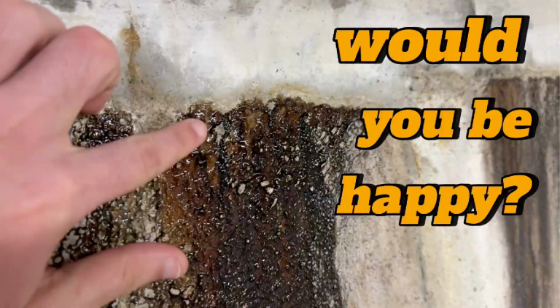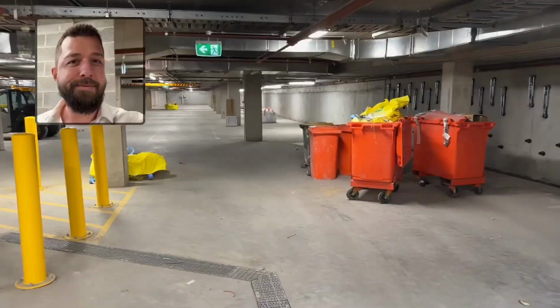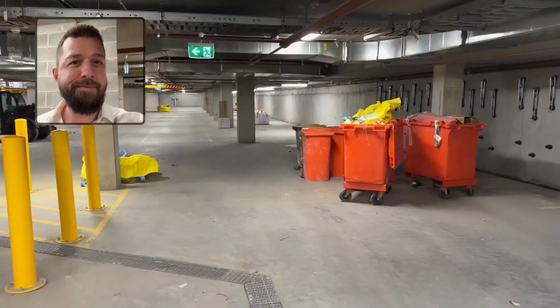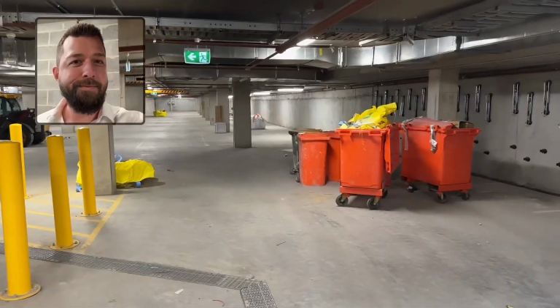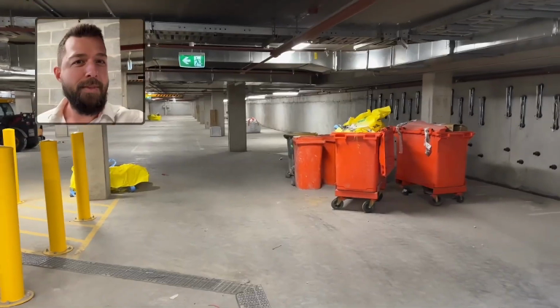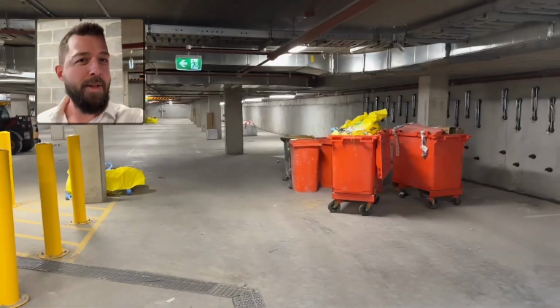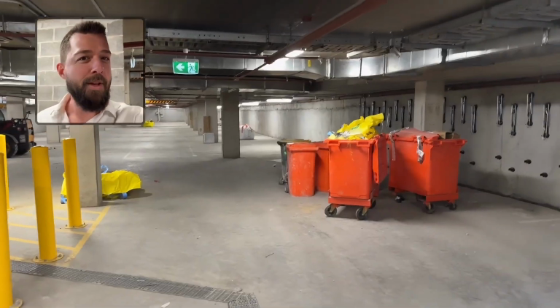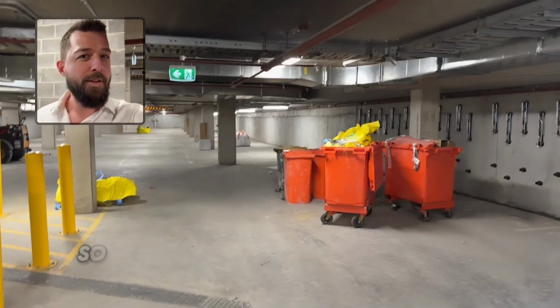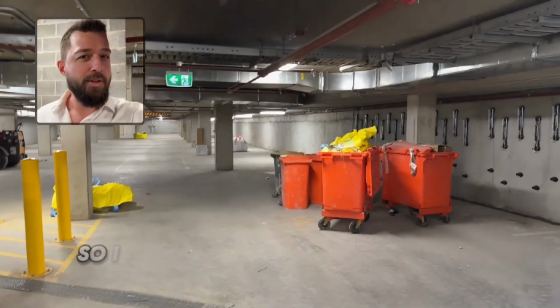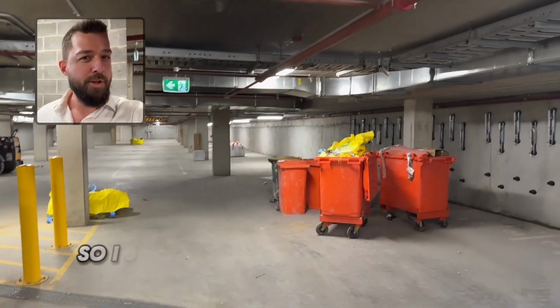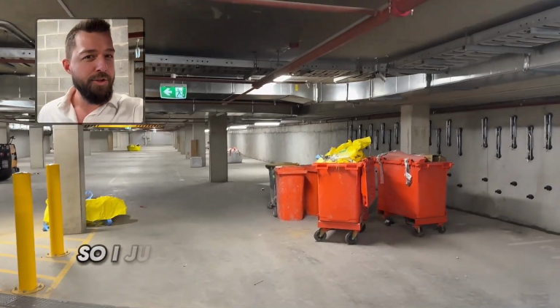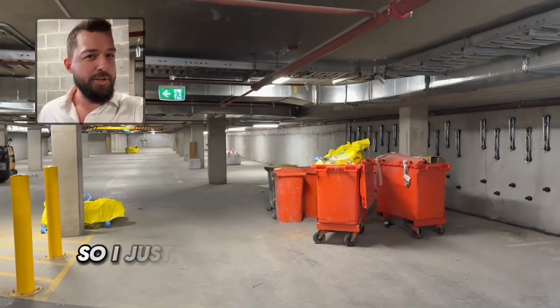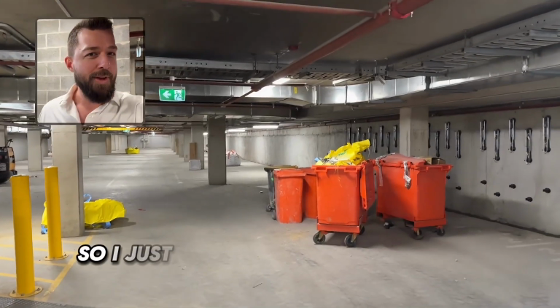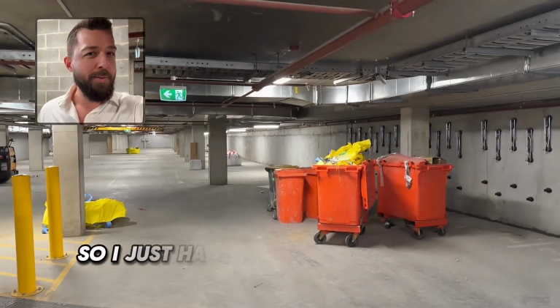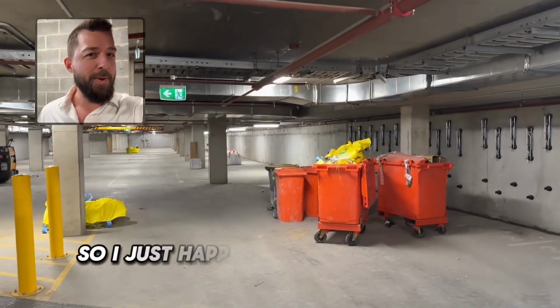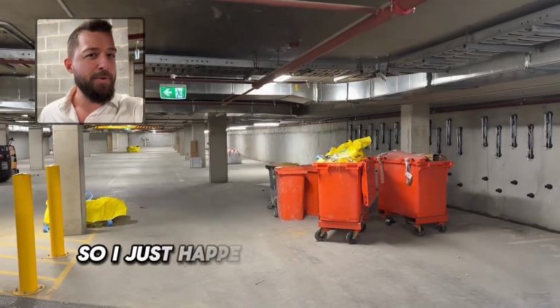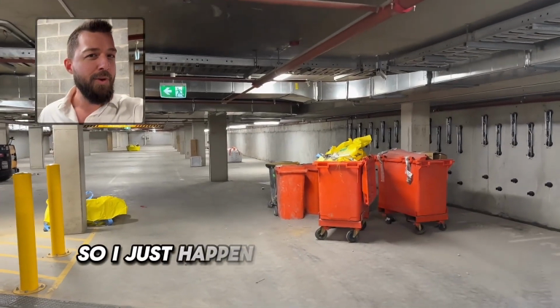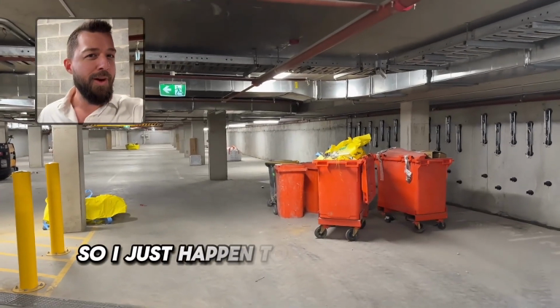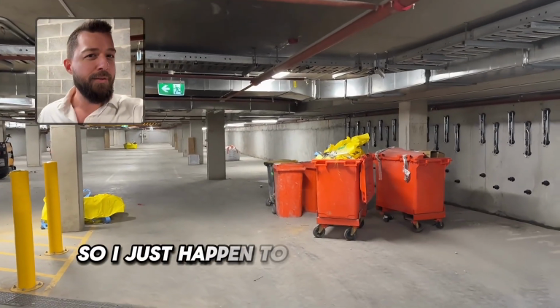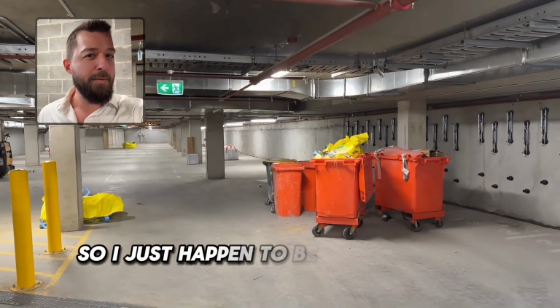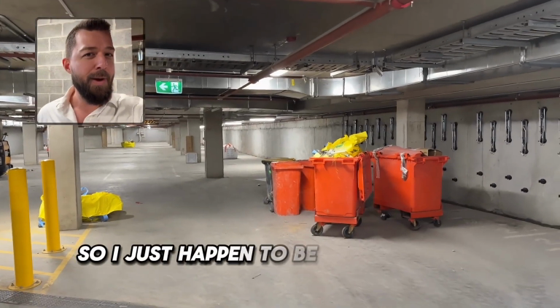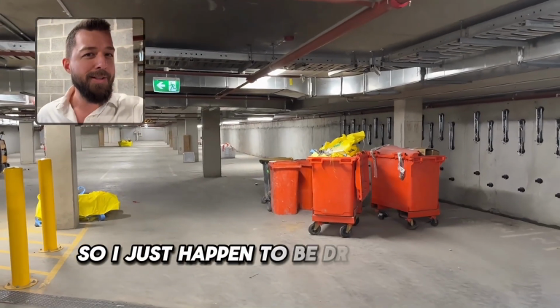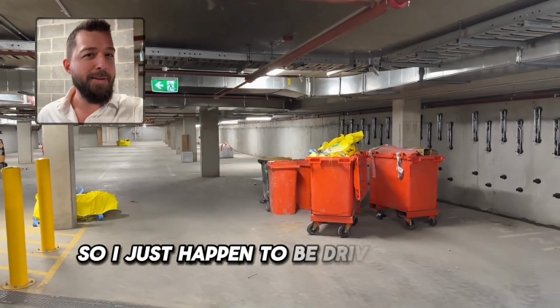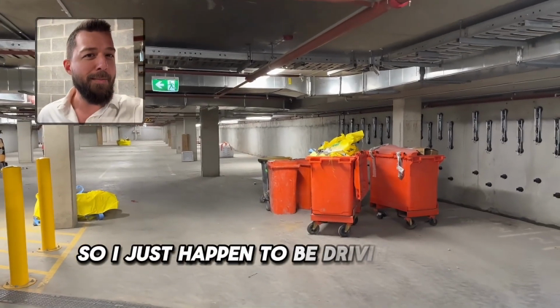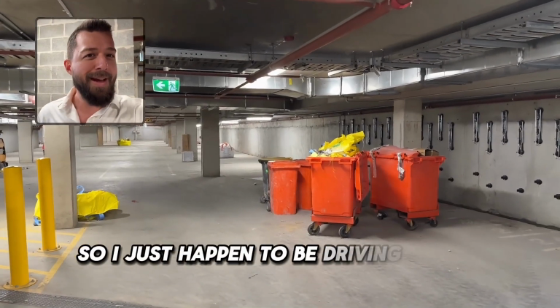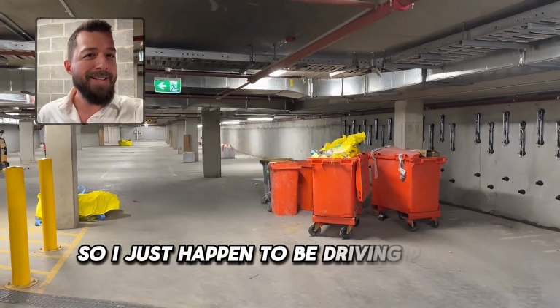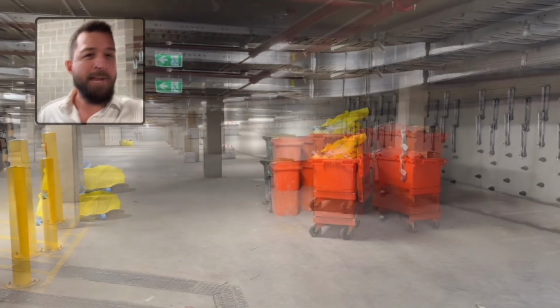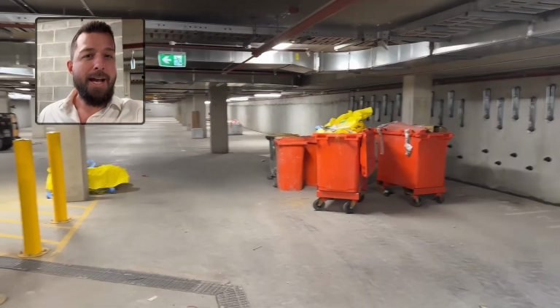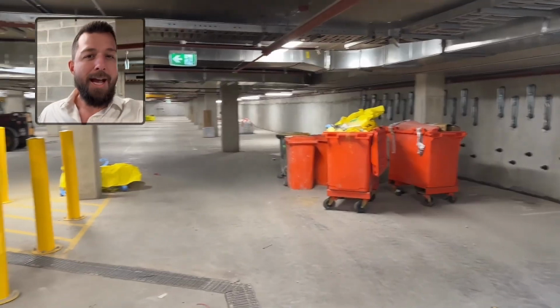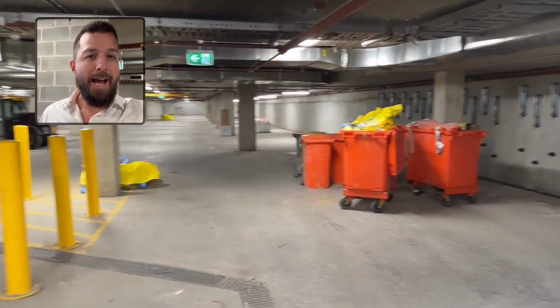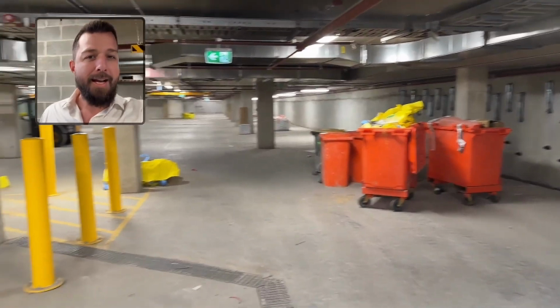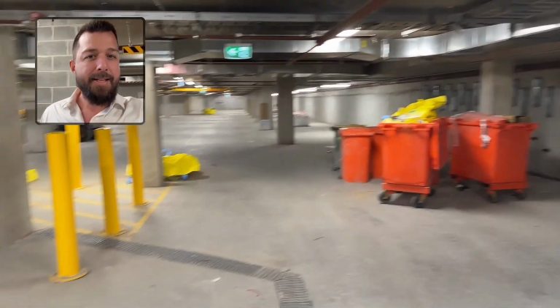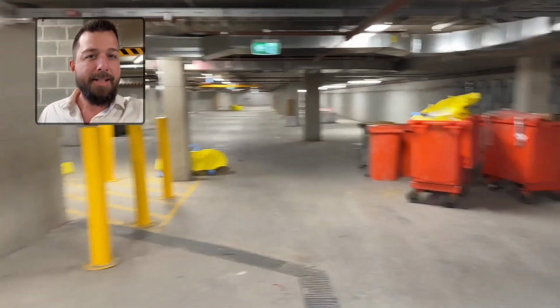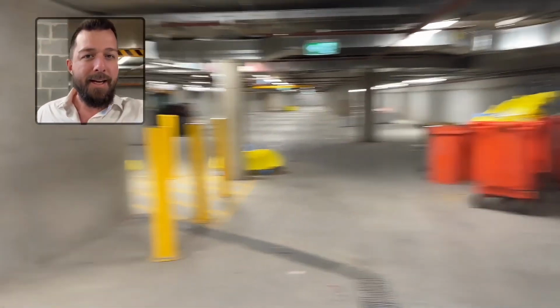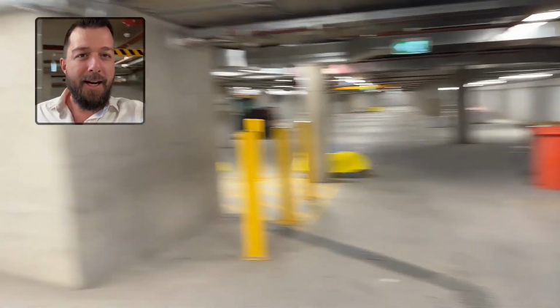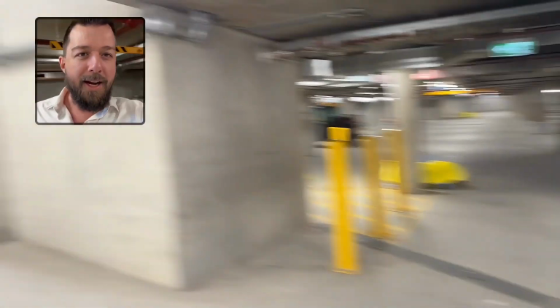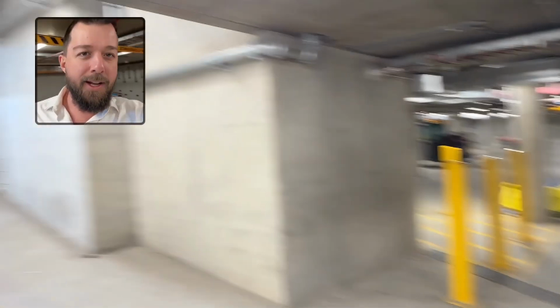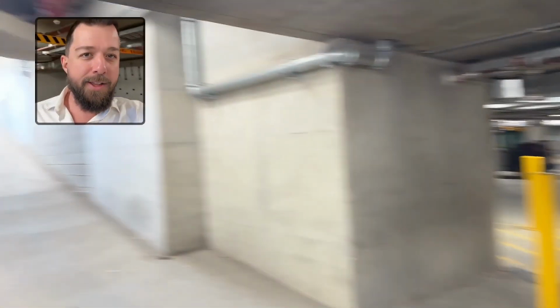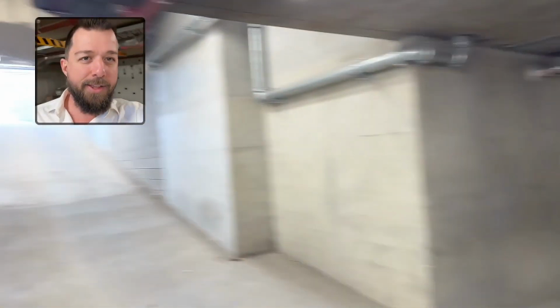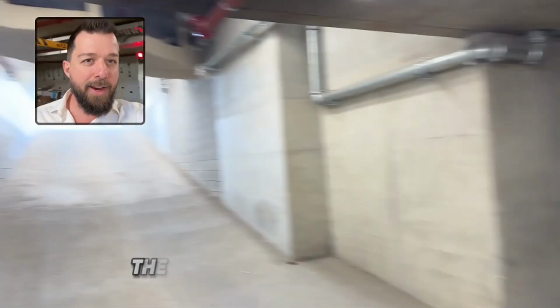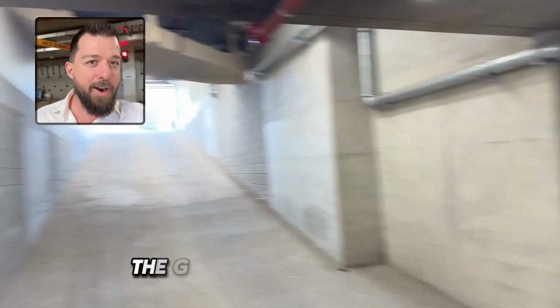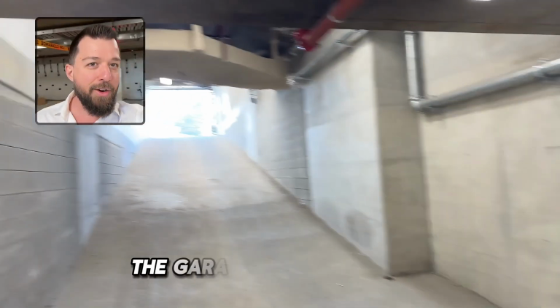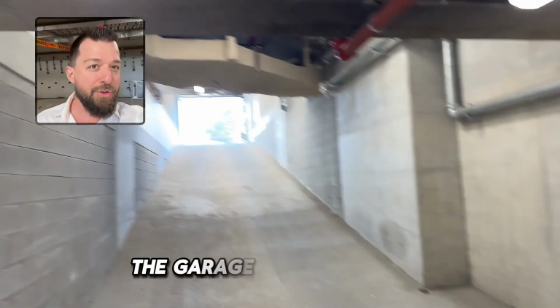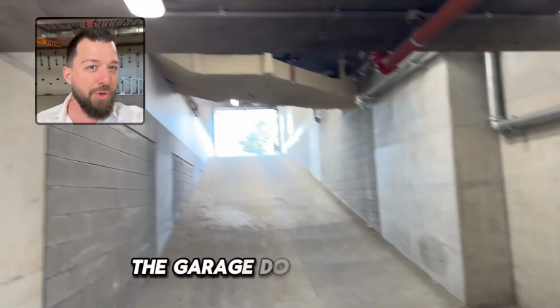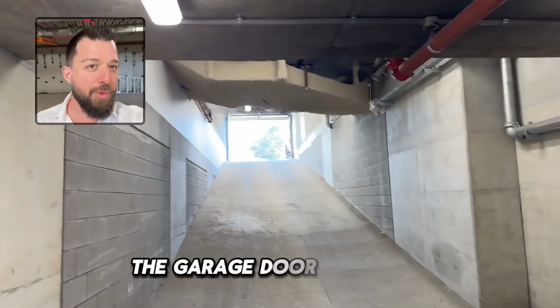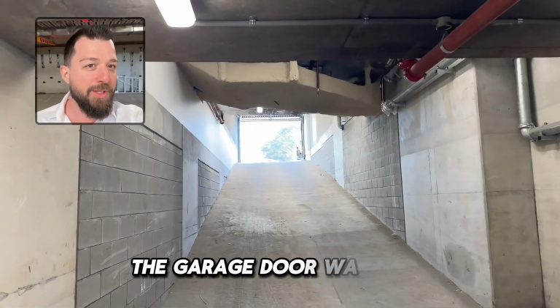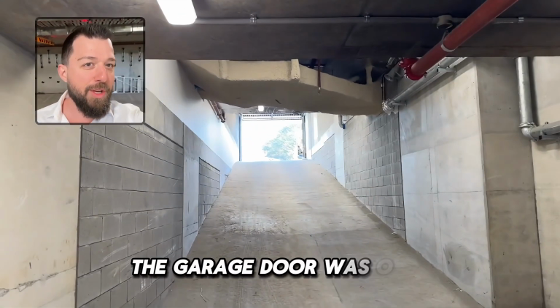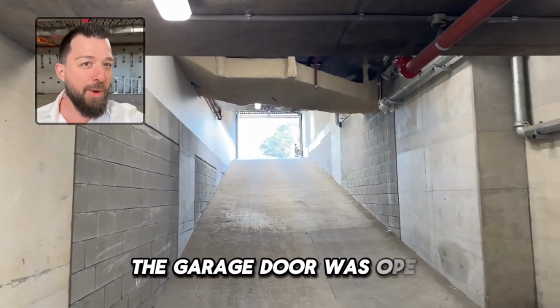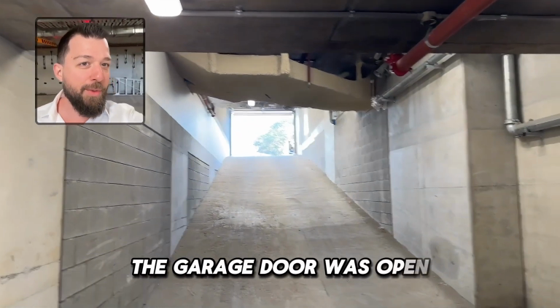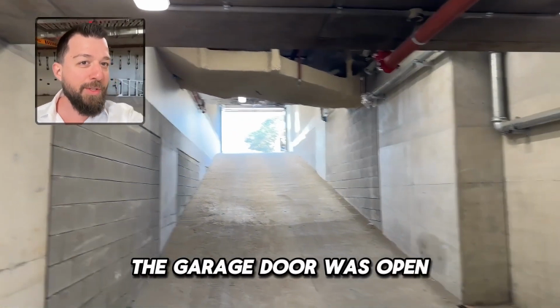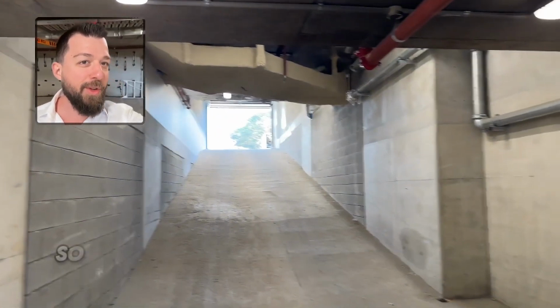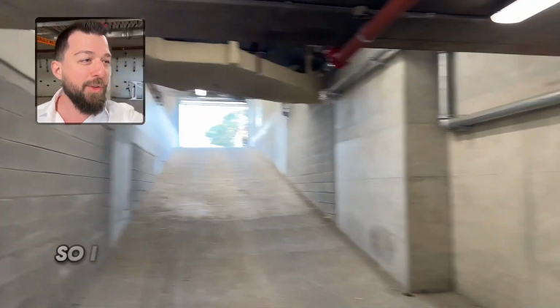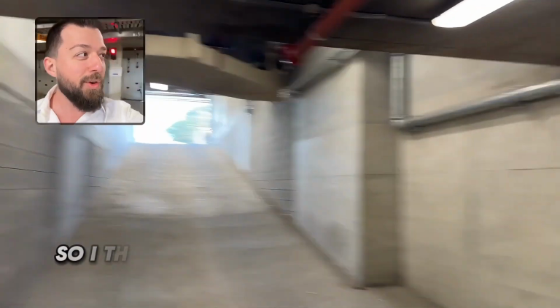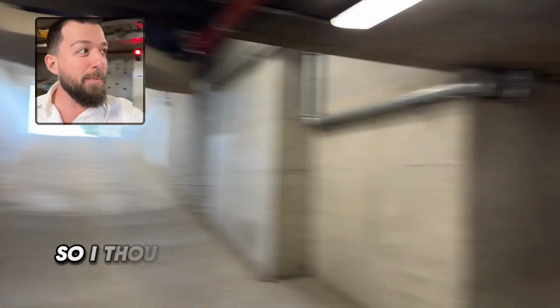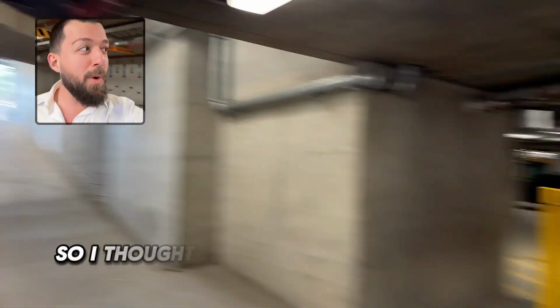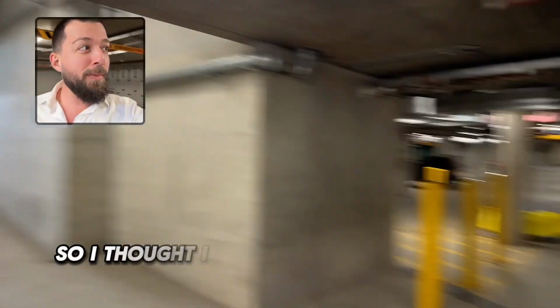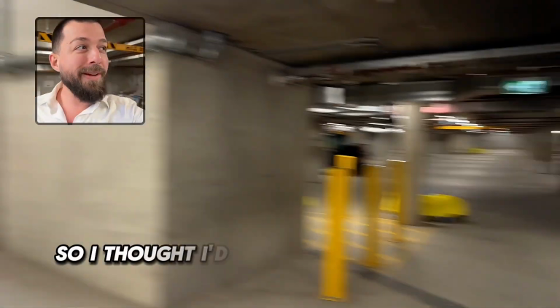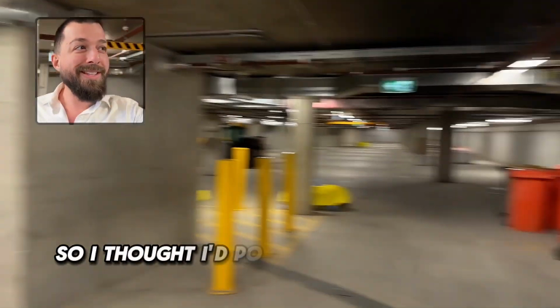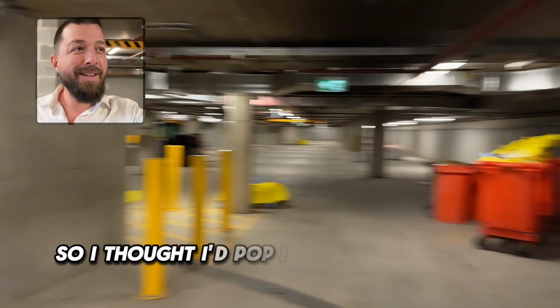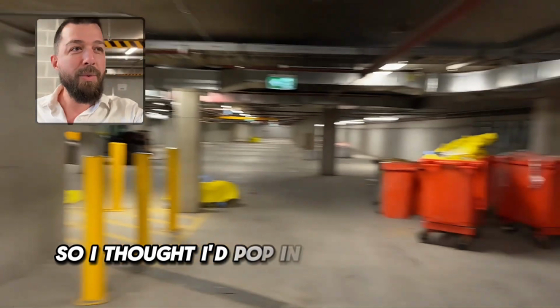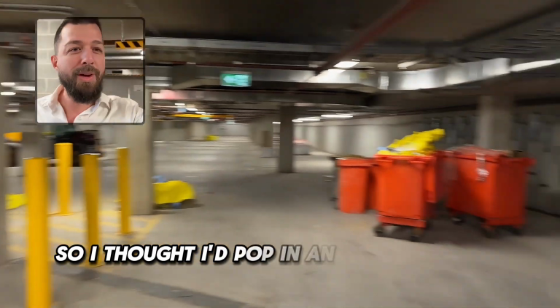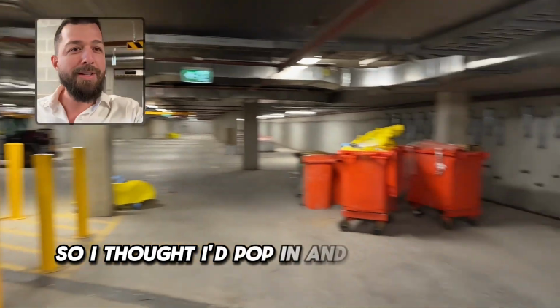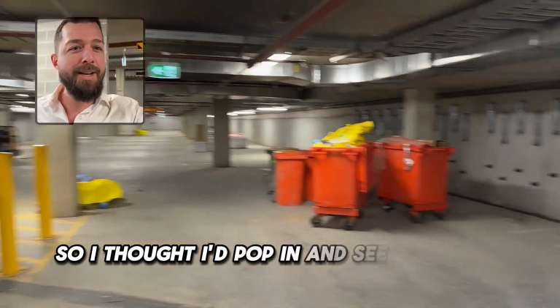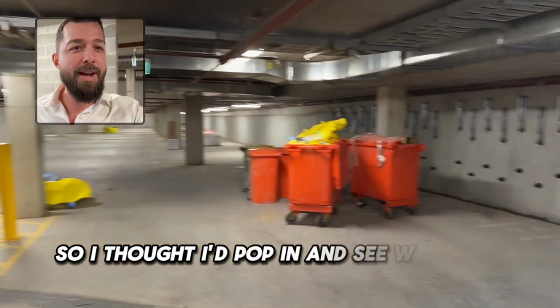I just happened to be driving past a basement and the garage door was open, so I thought I'd pop in and see where it's at.